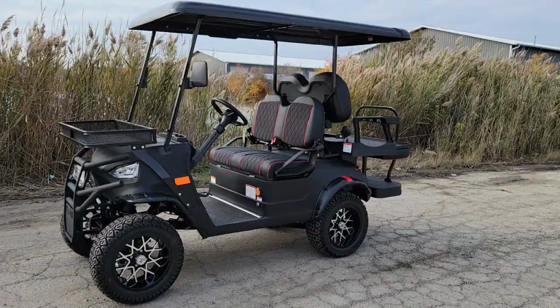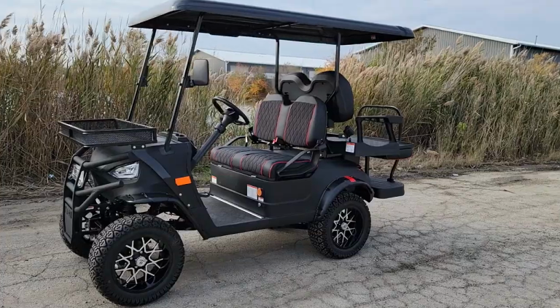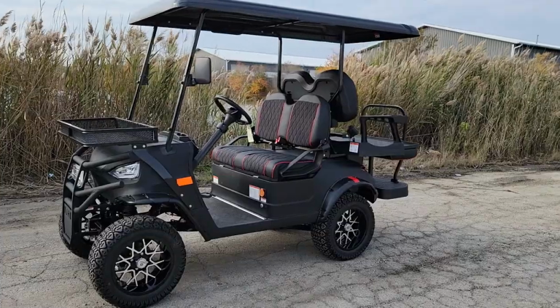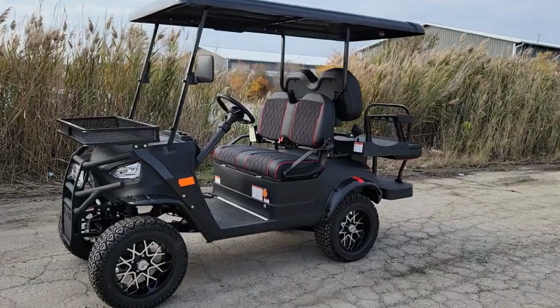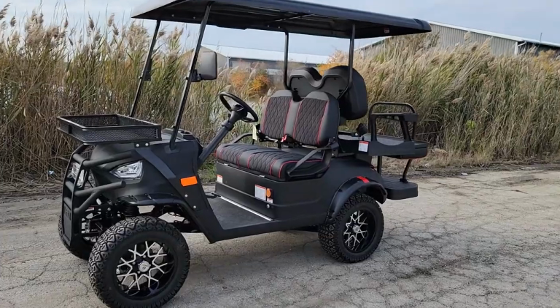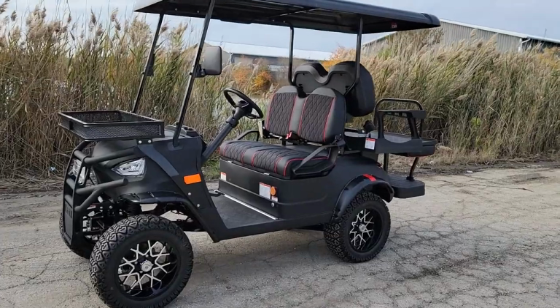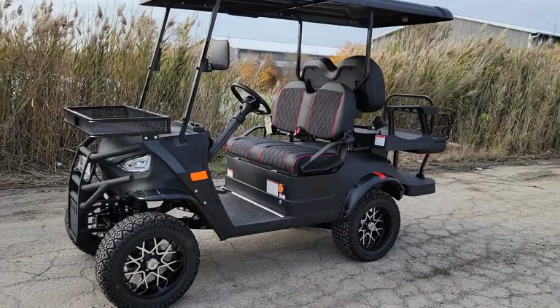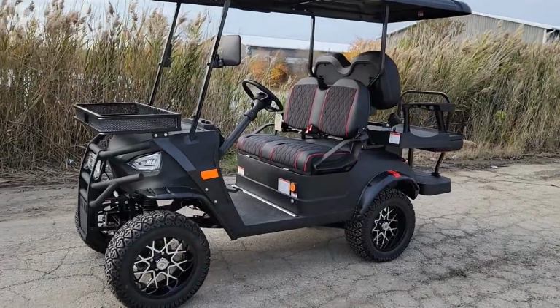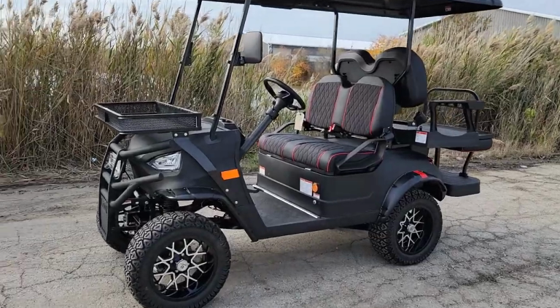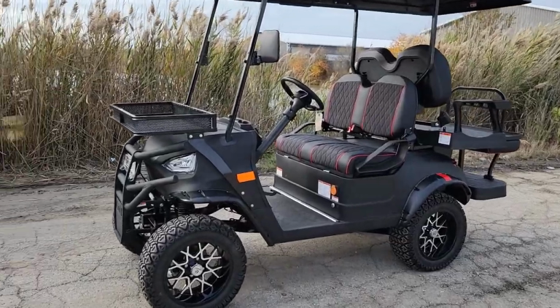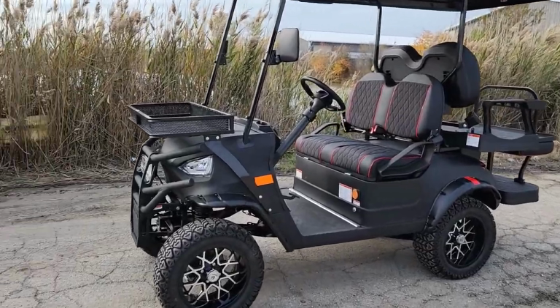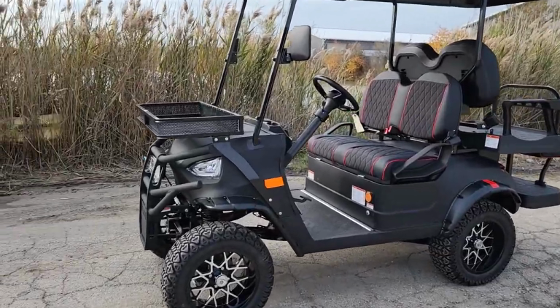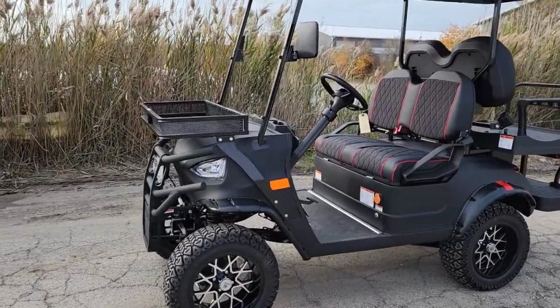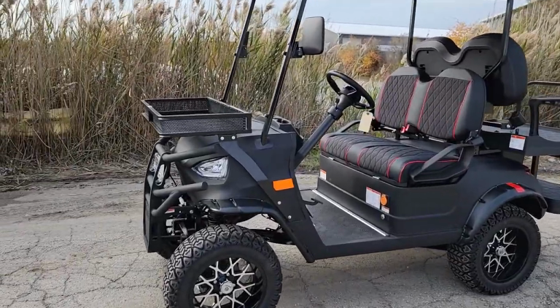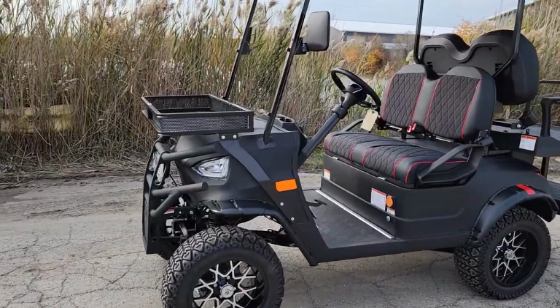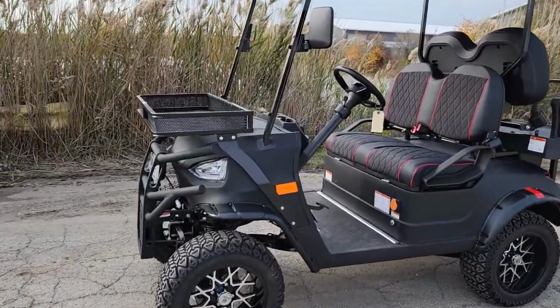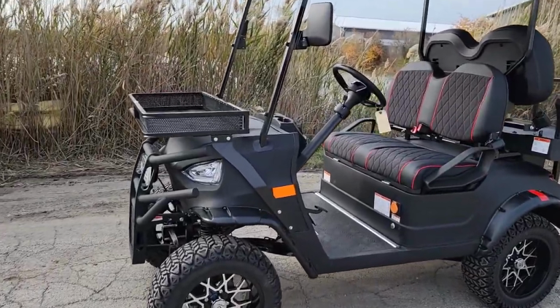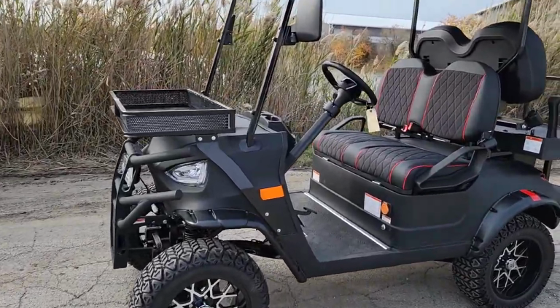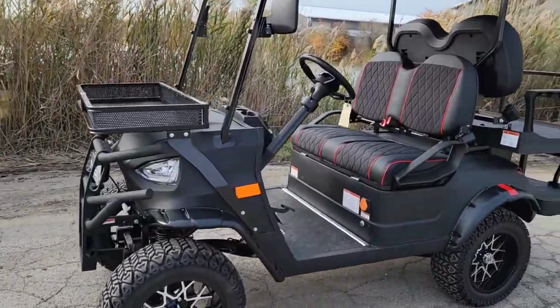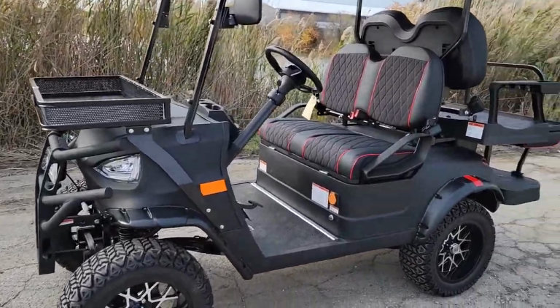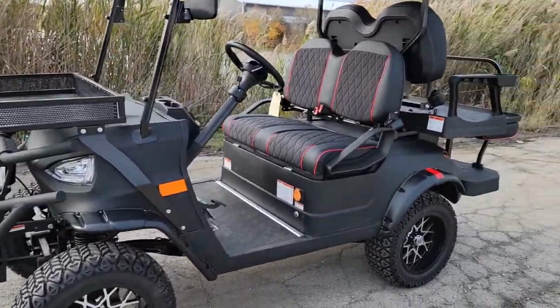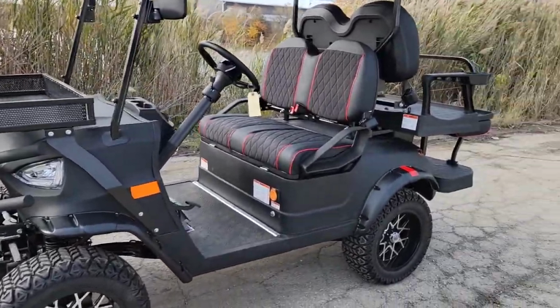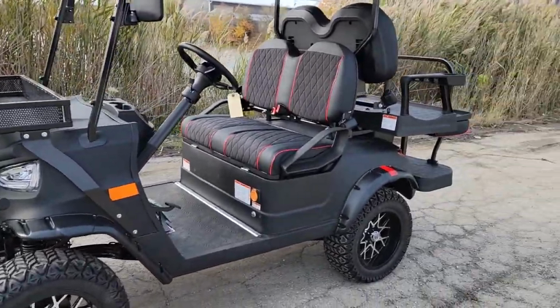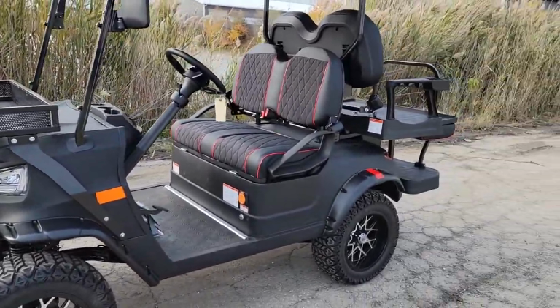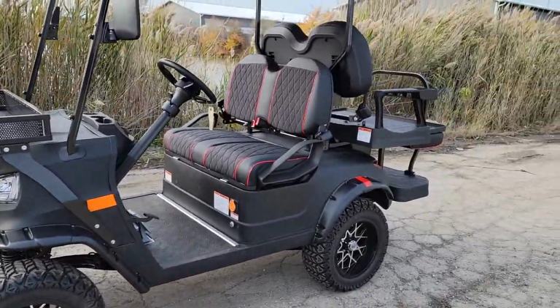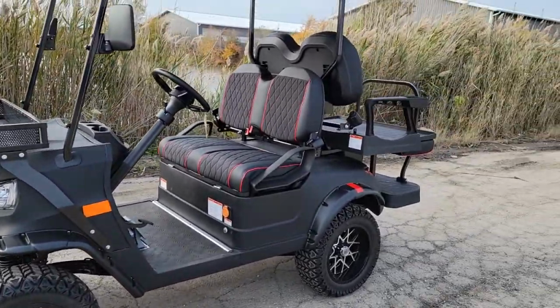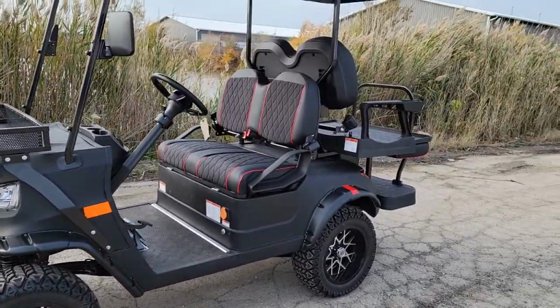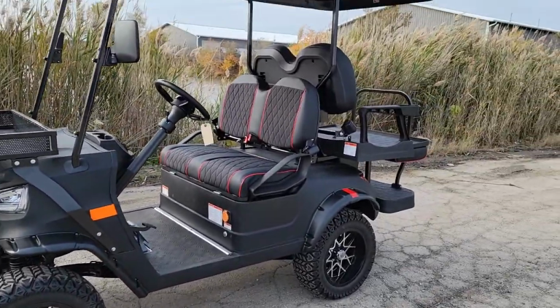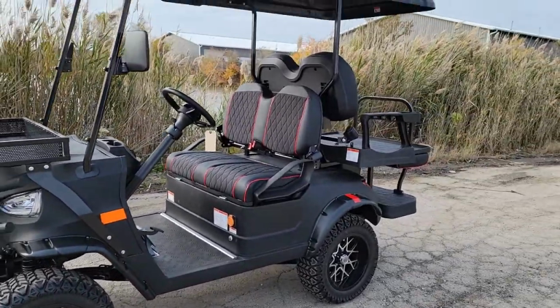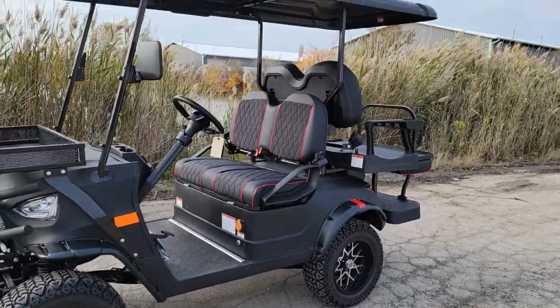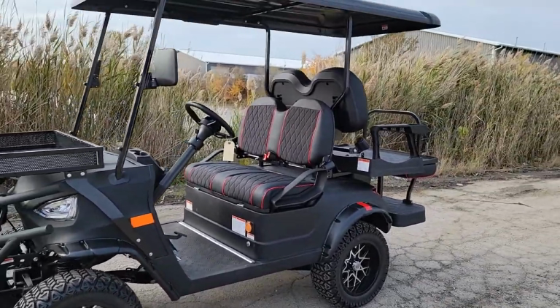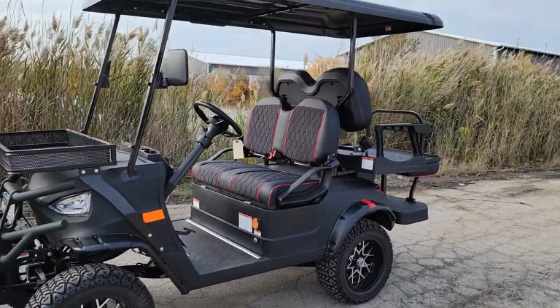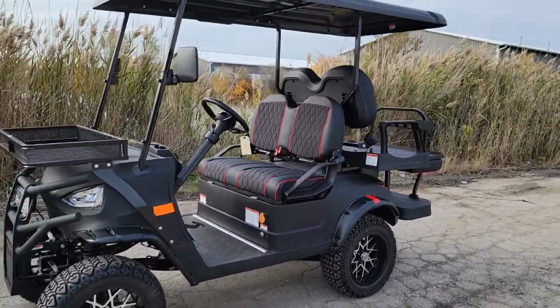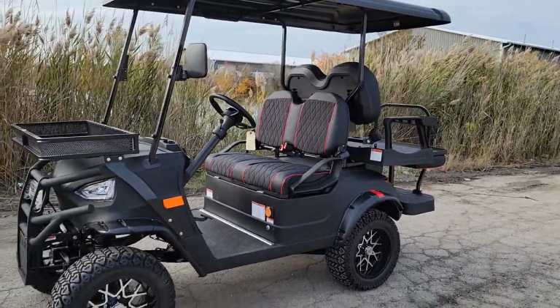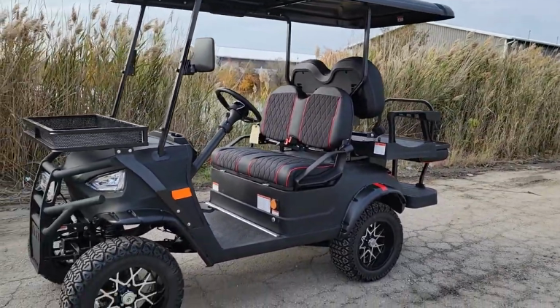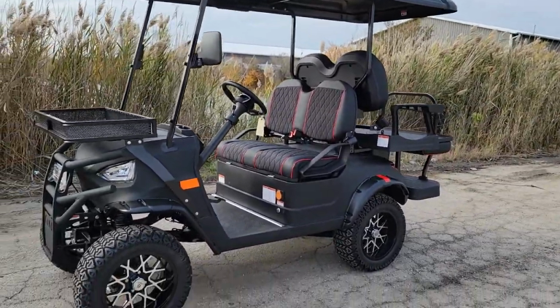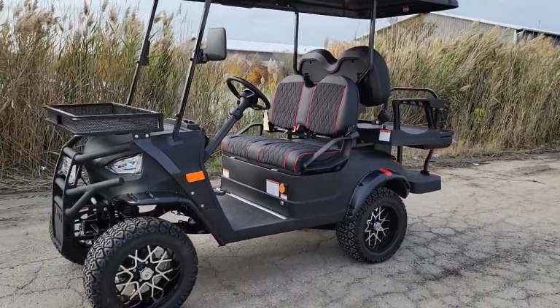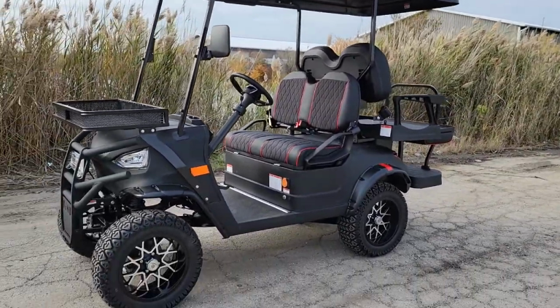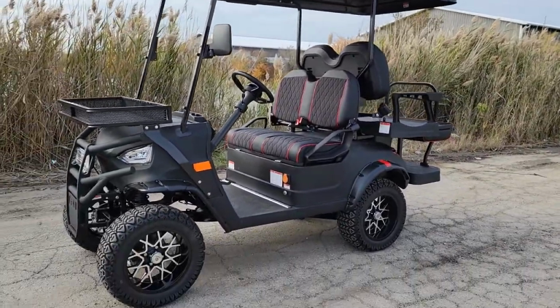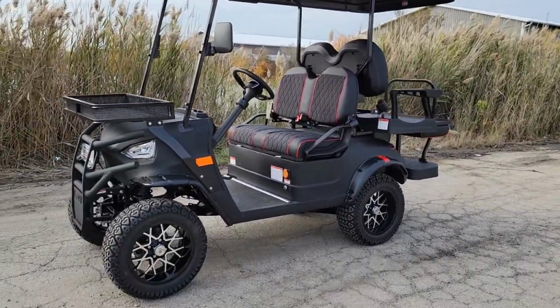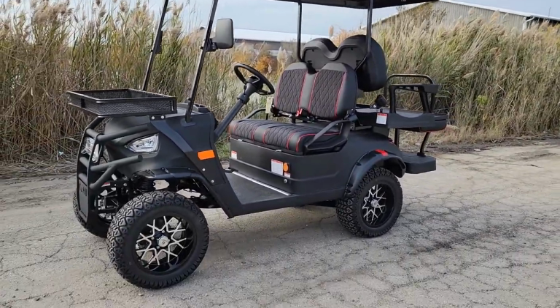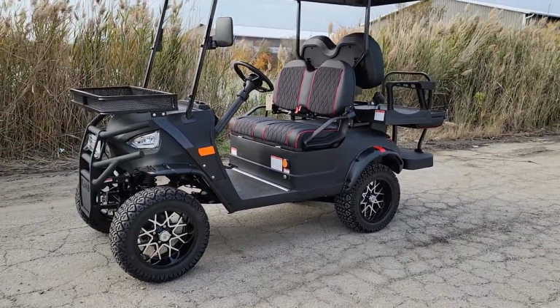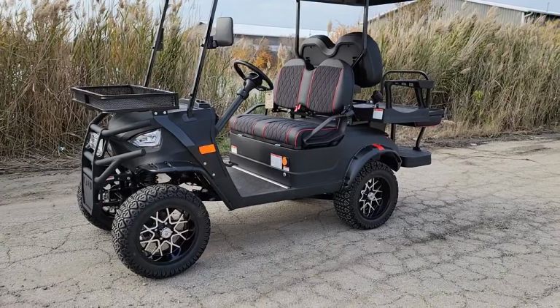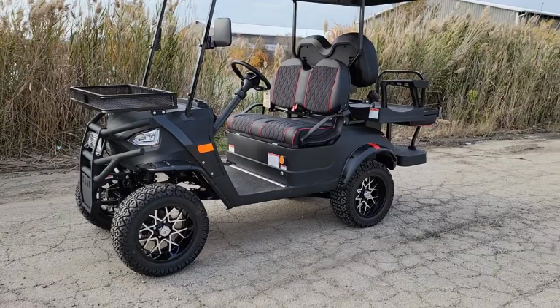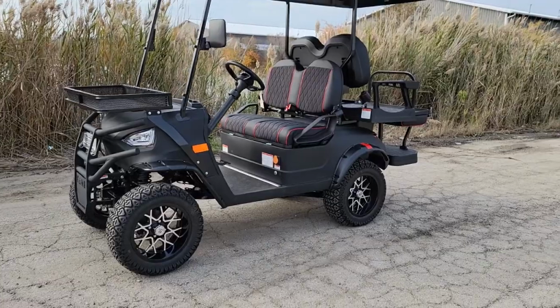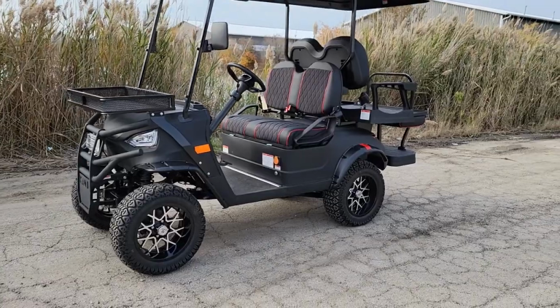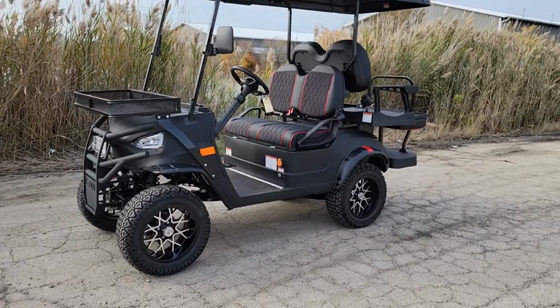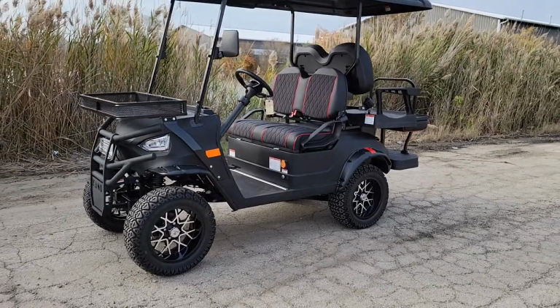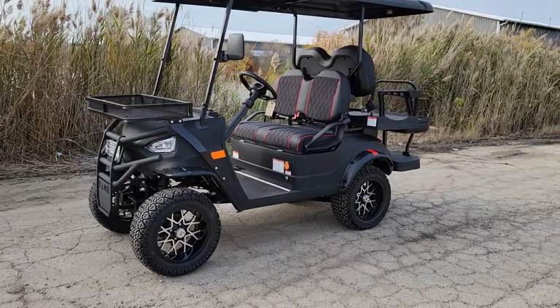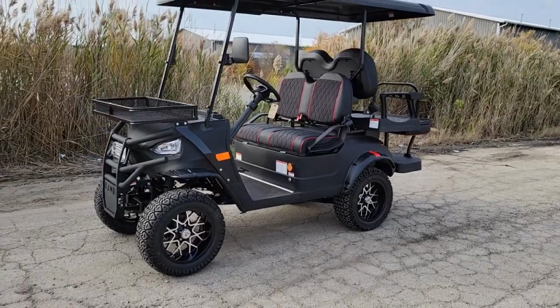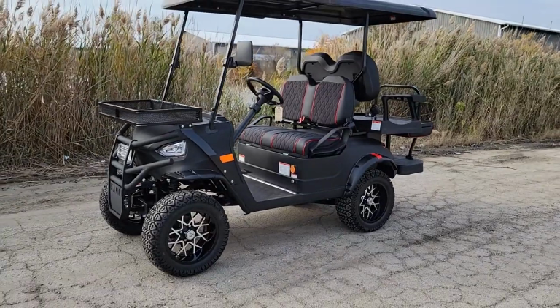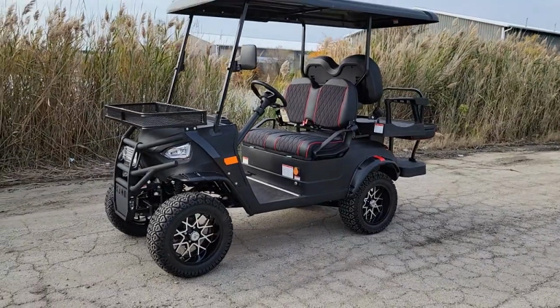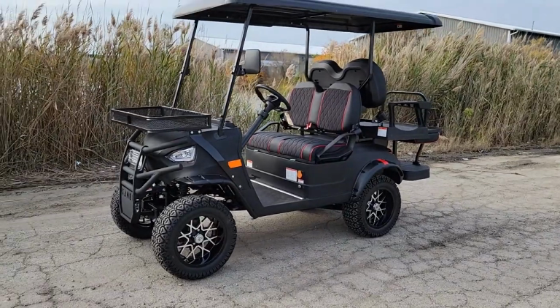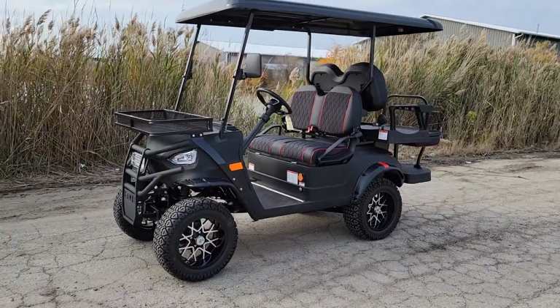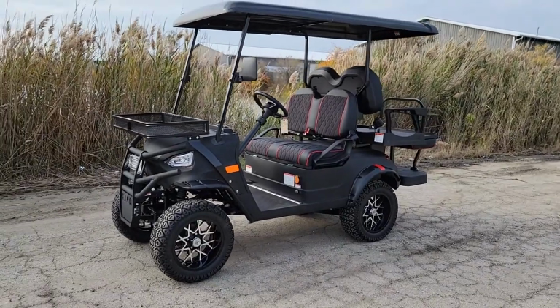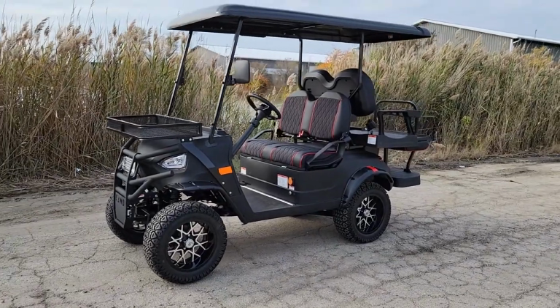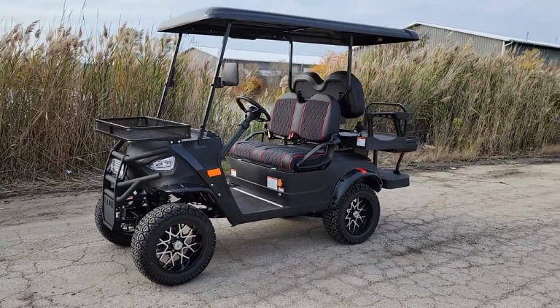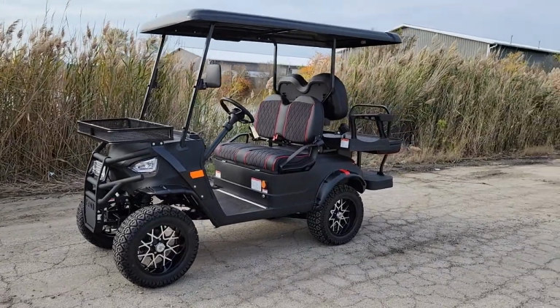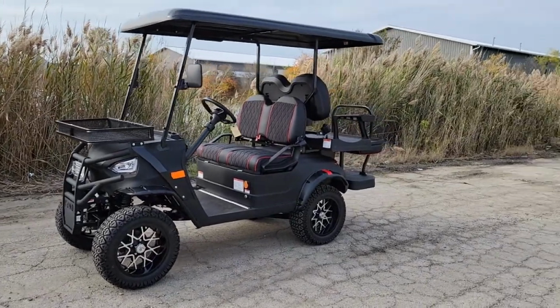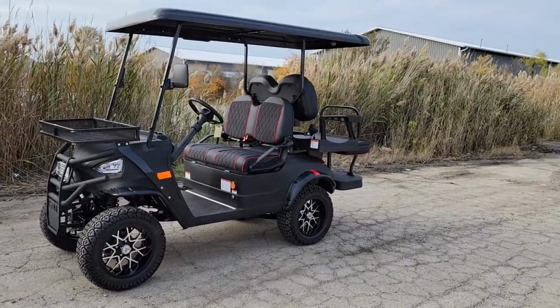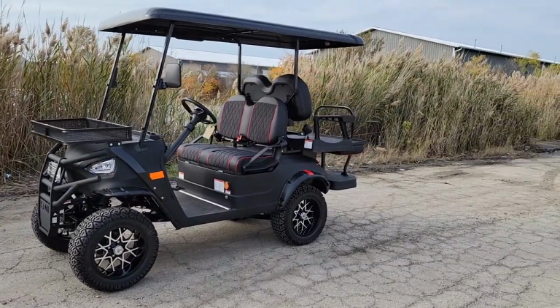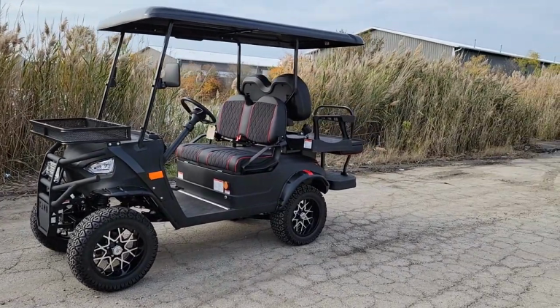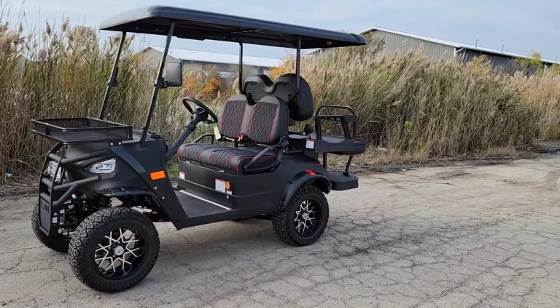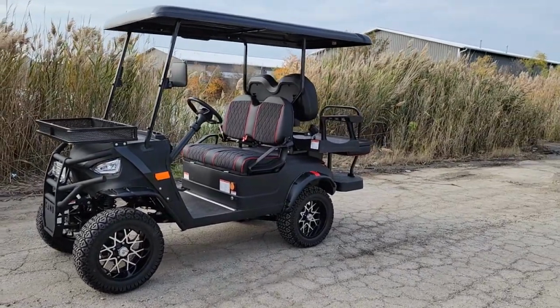What's up everybody, it's Gary here from safeforwholesale.com and today we're doing a little video on the black Renegade 48-volt electric golf car.